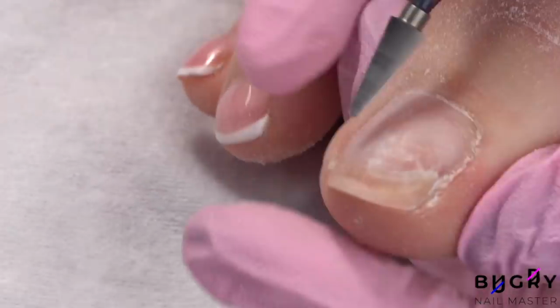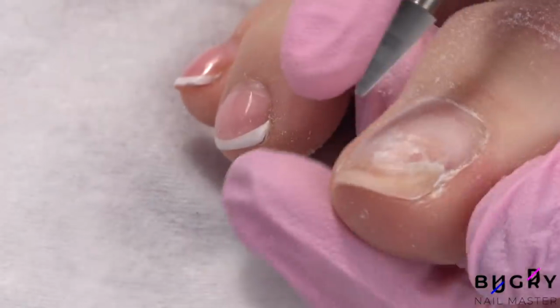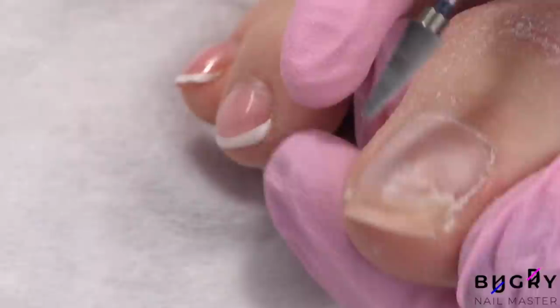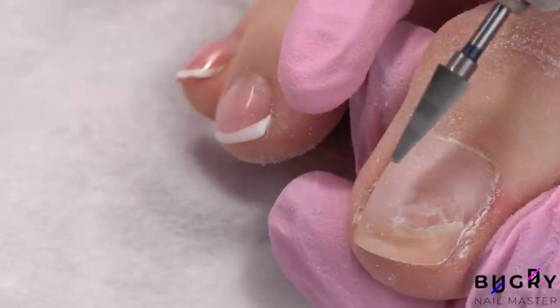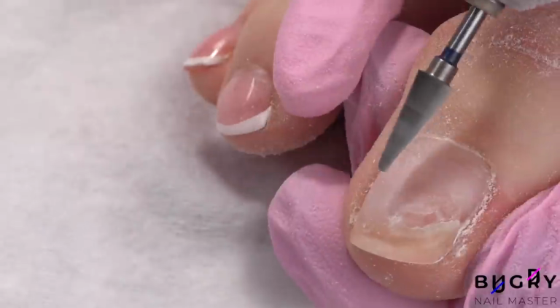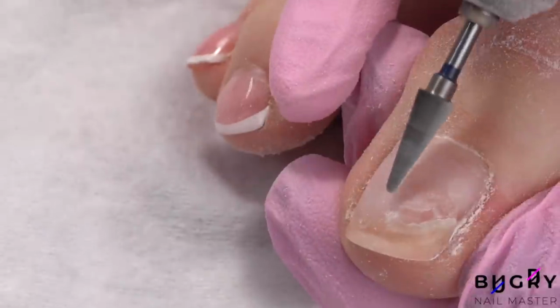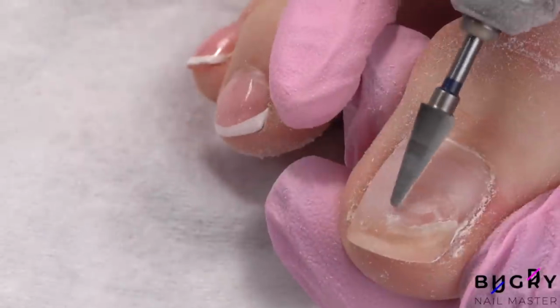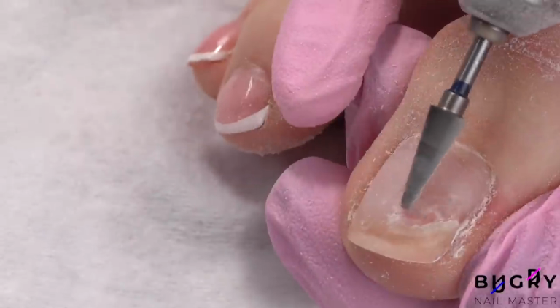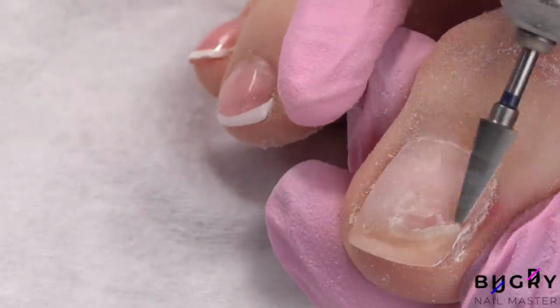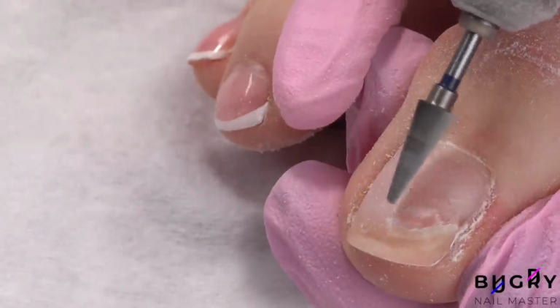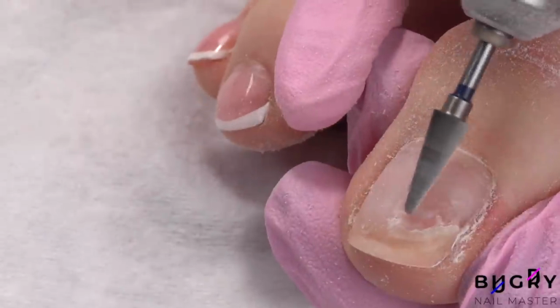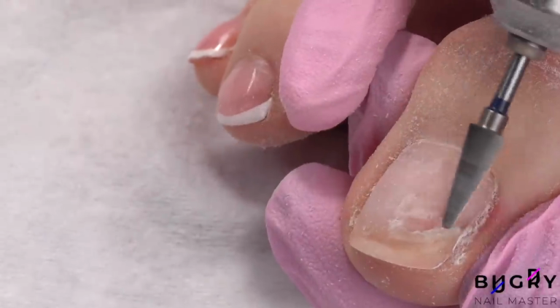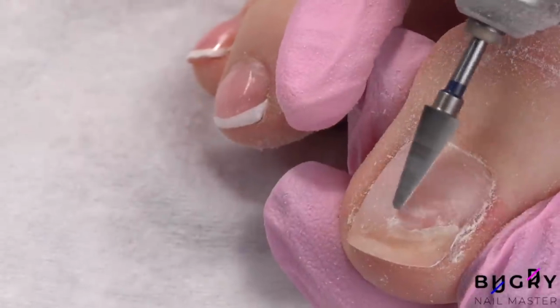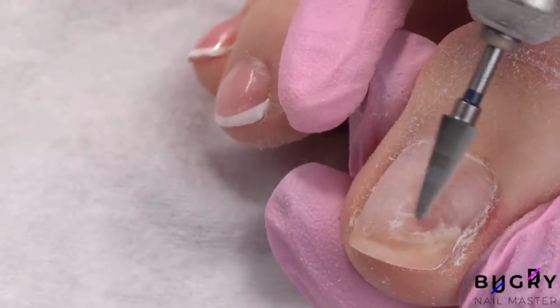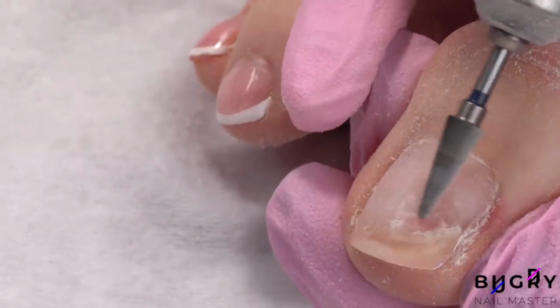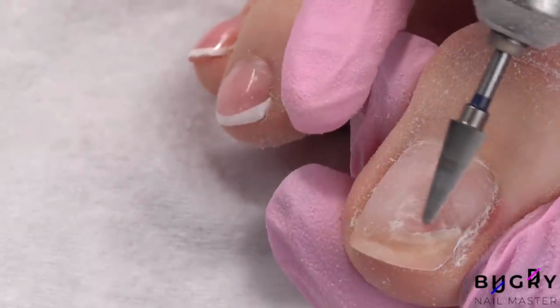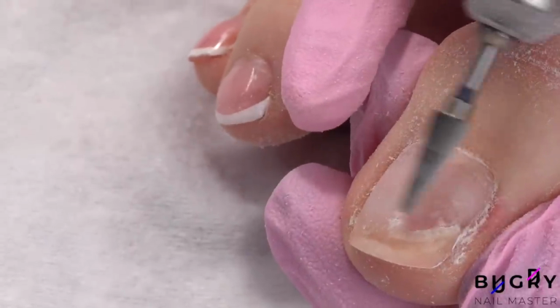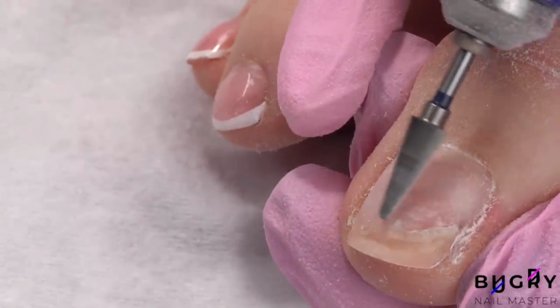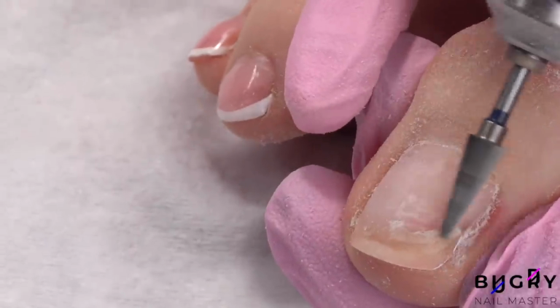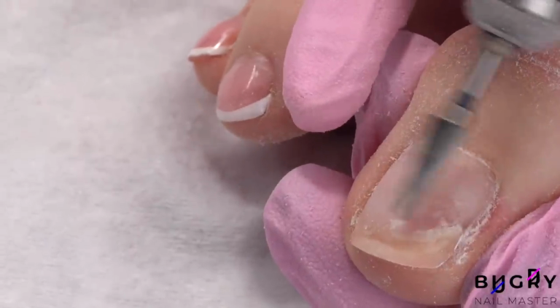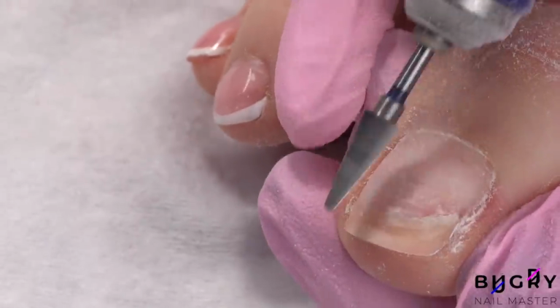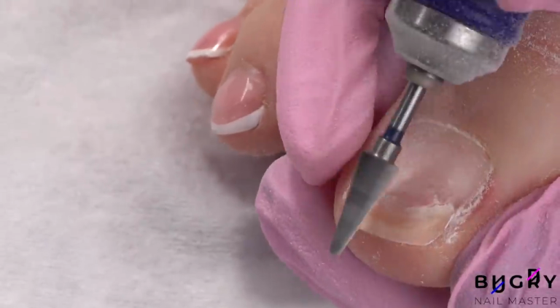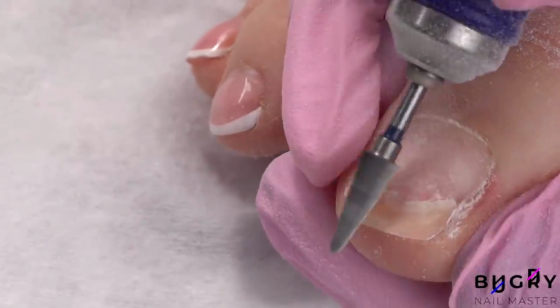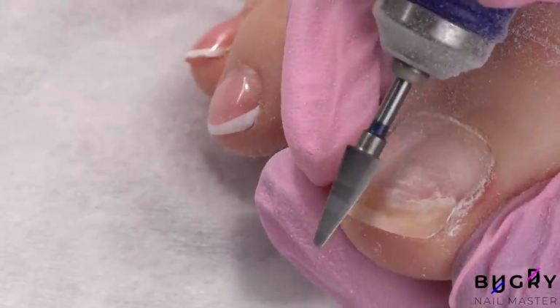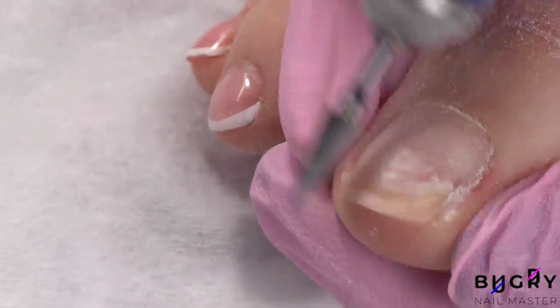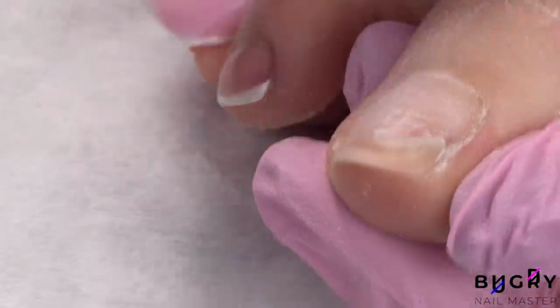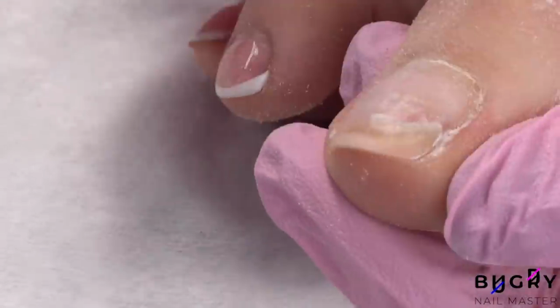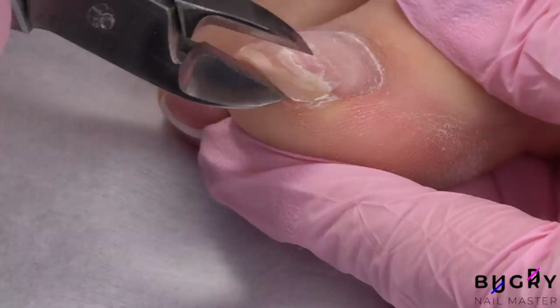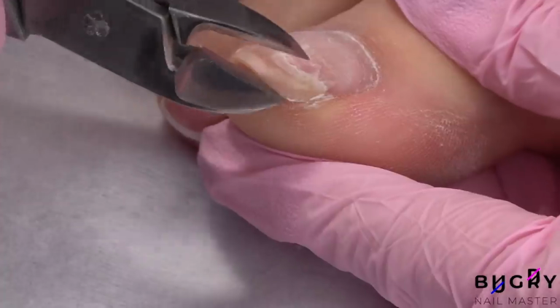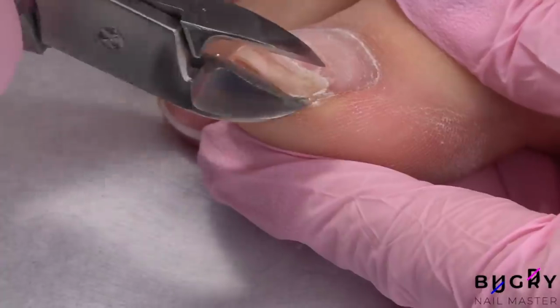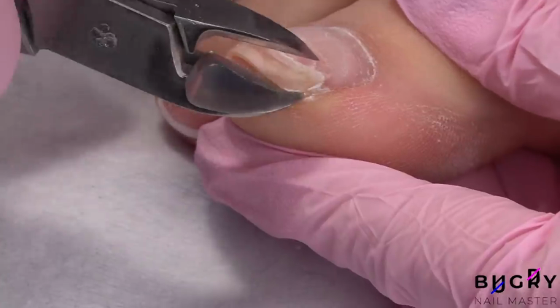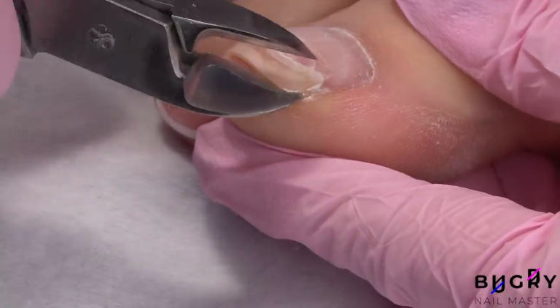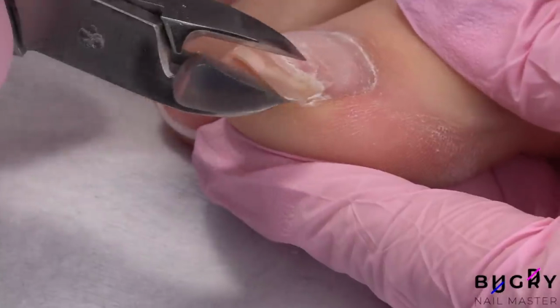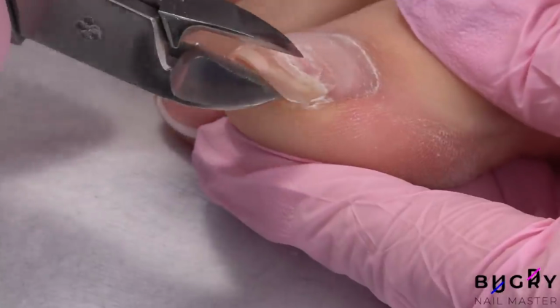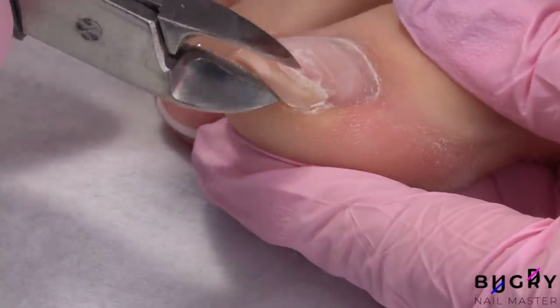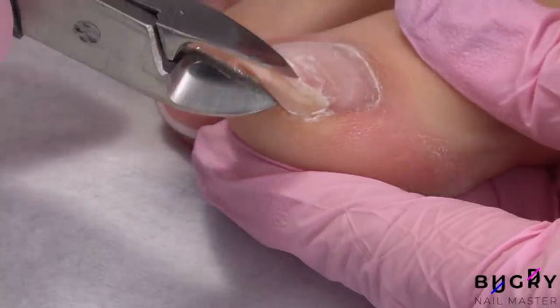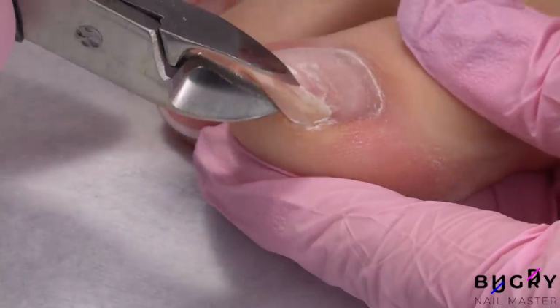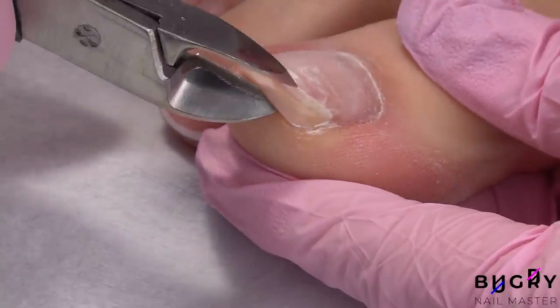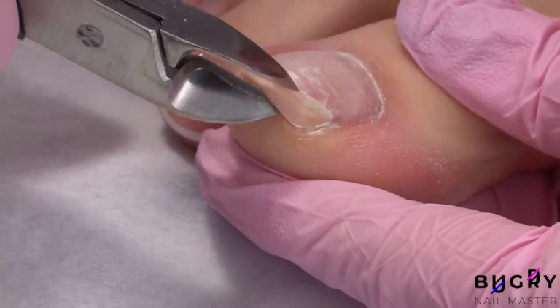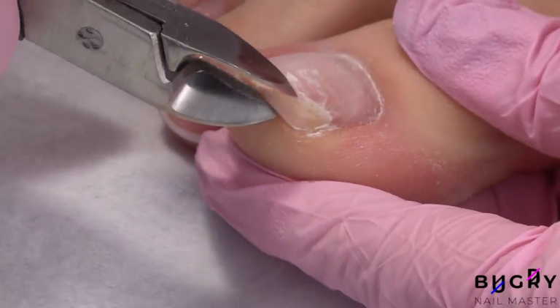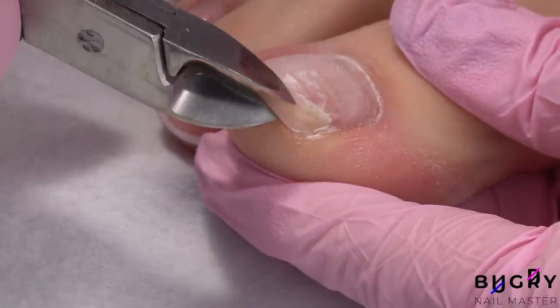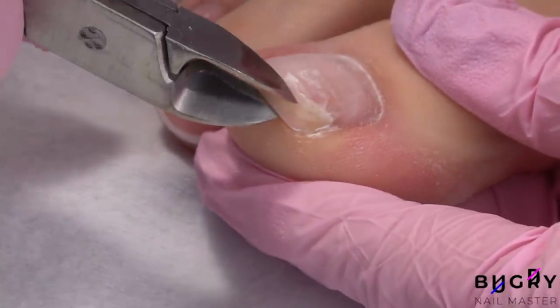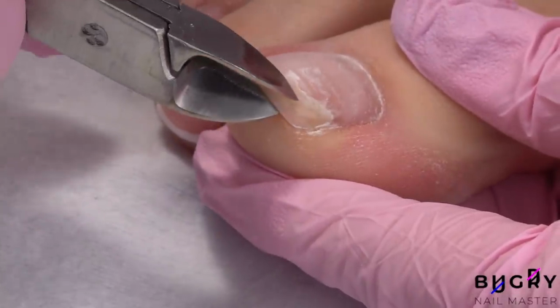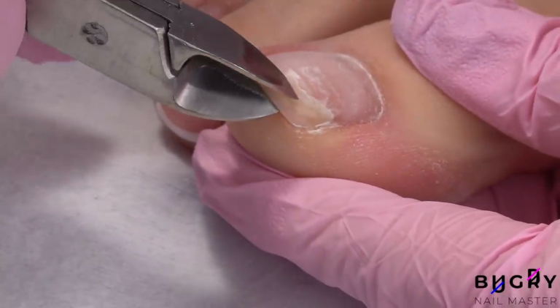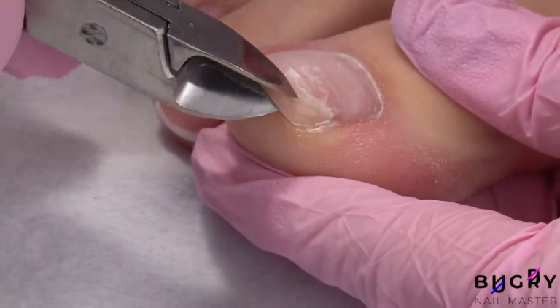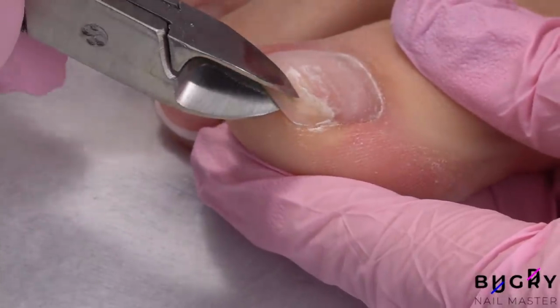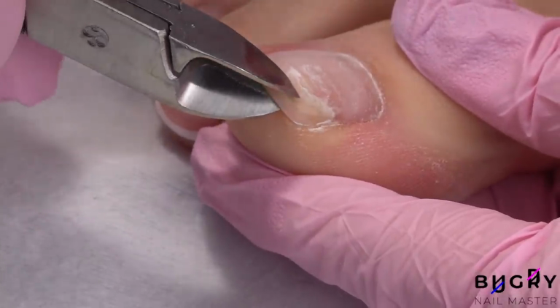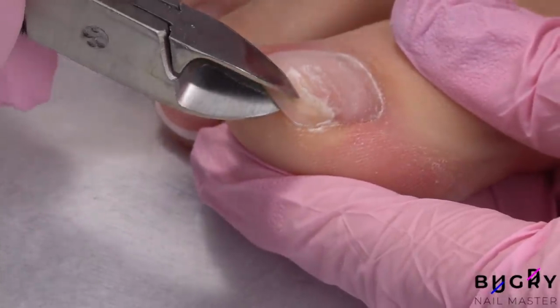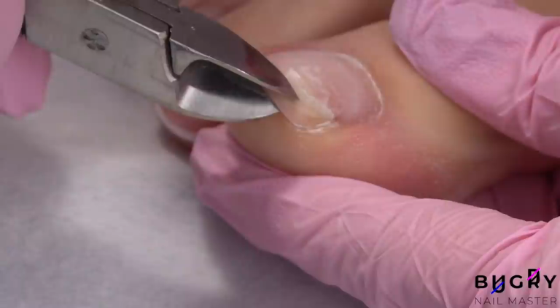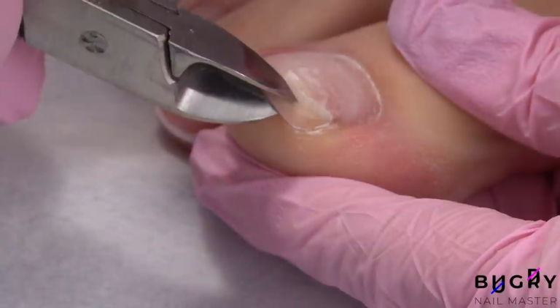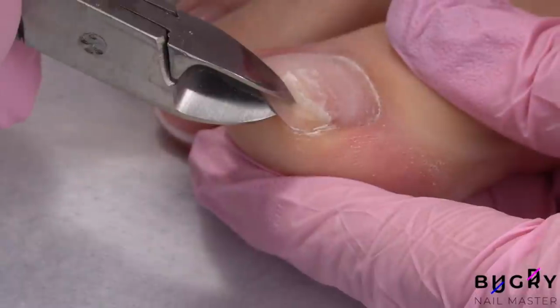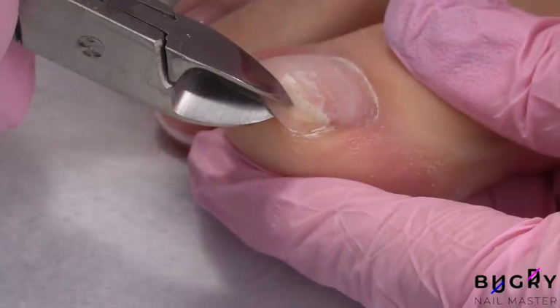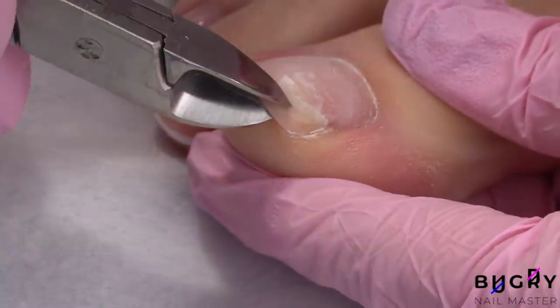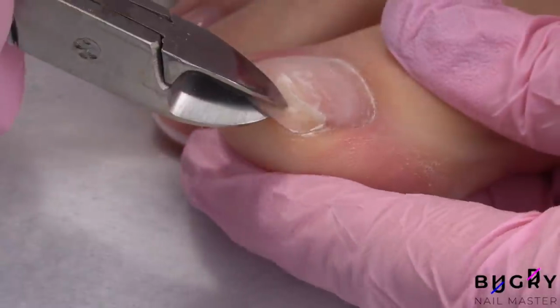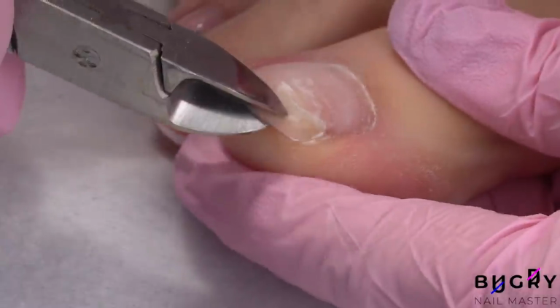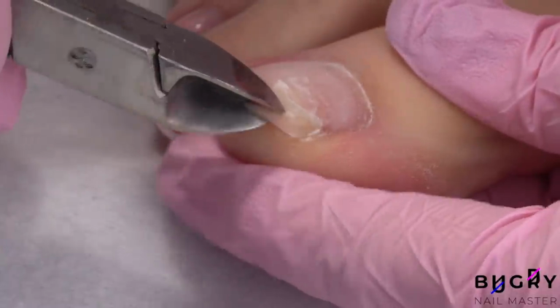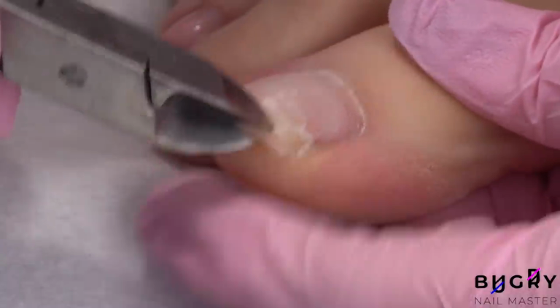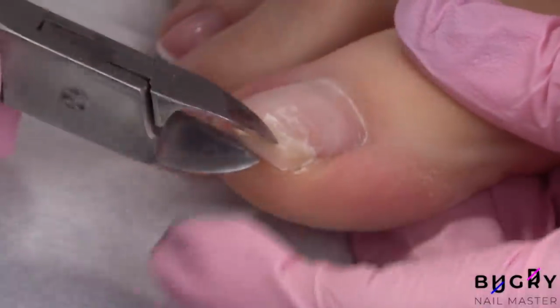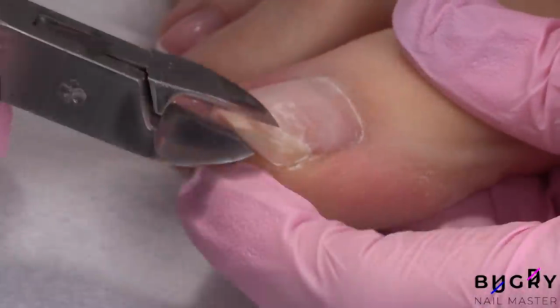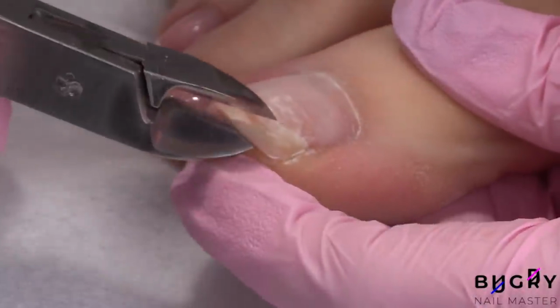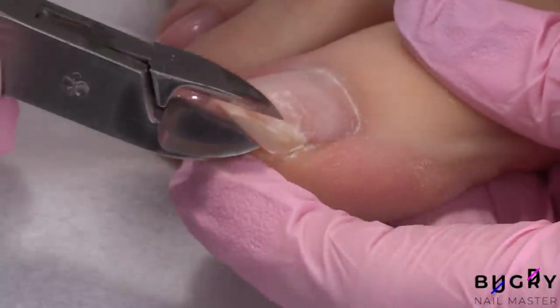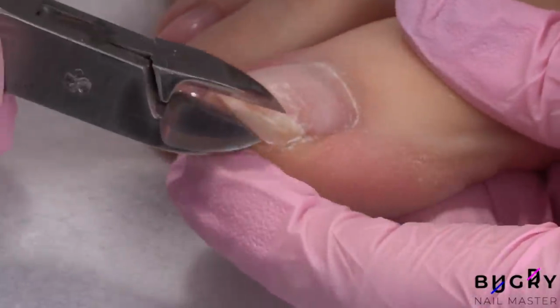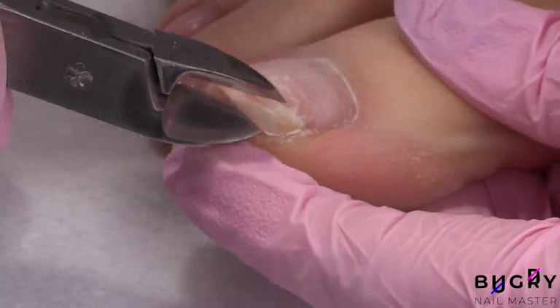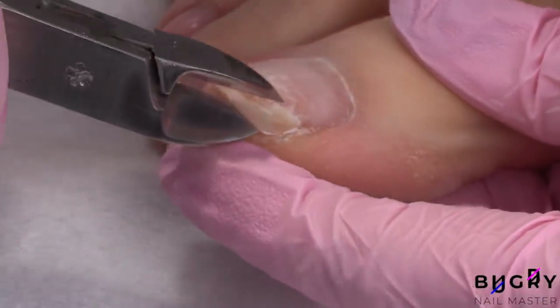Further, I'm cutting off this part of the nail with nippers and also taking care of the length on the free edge.